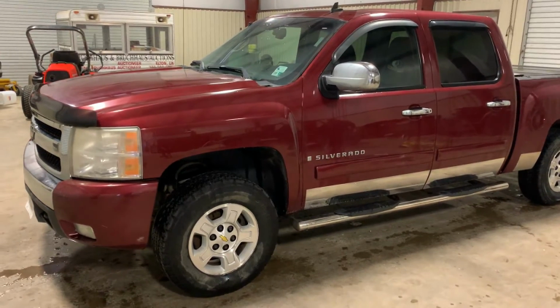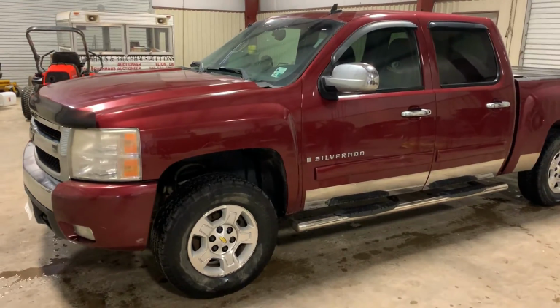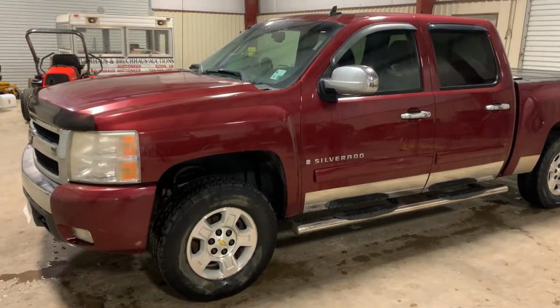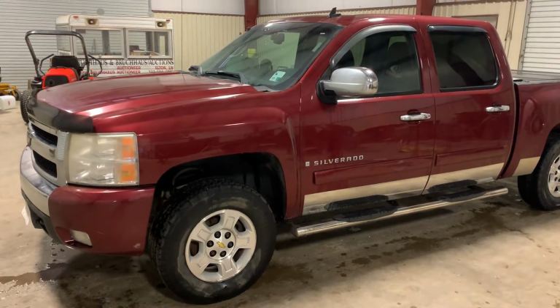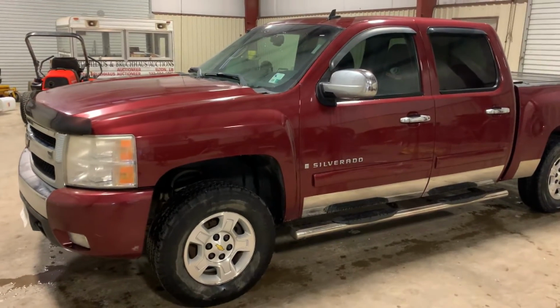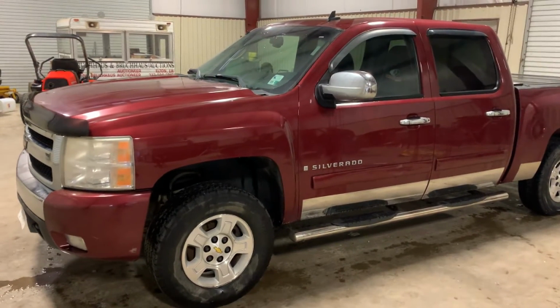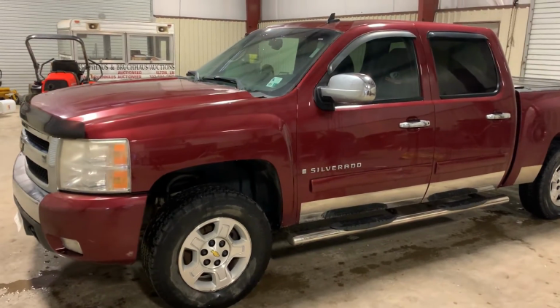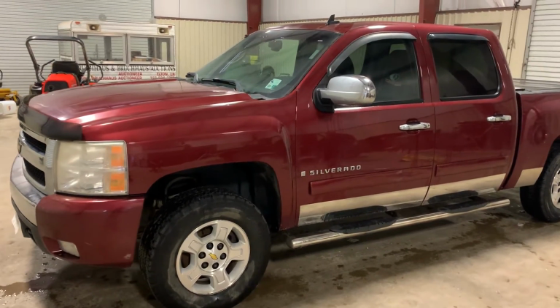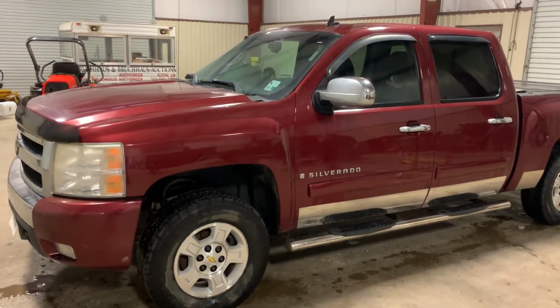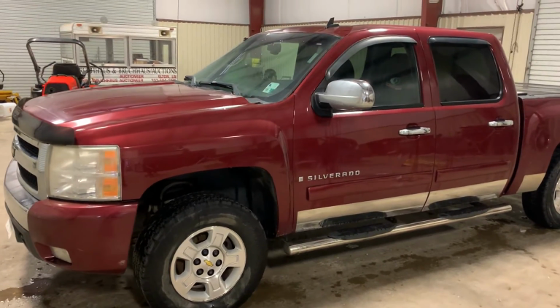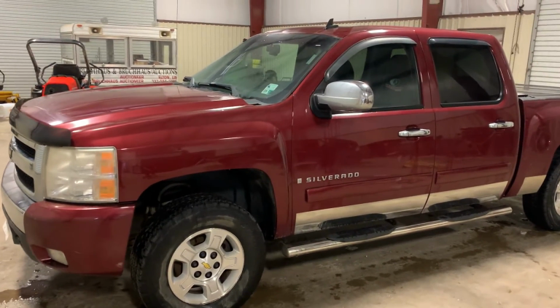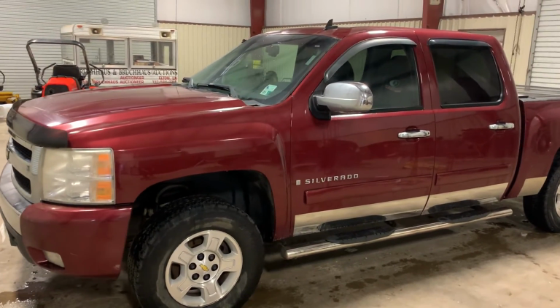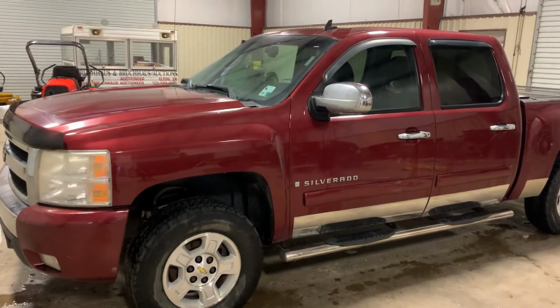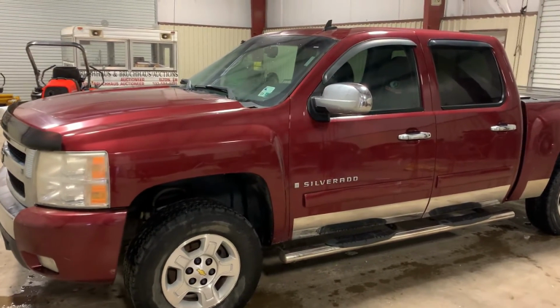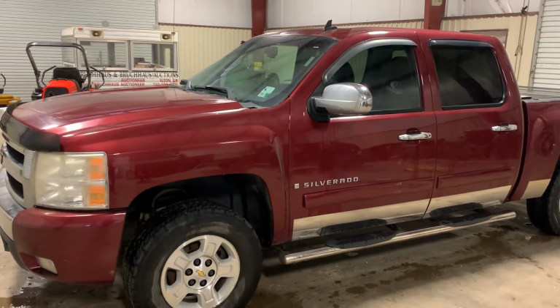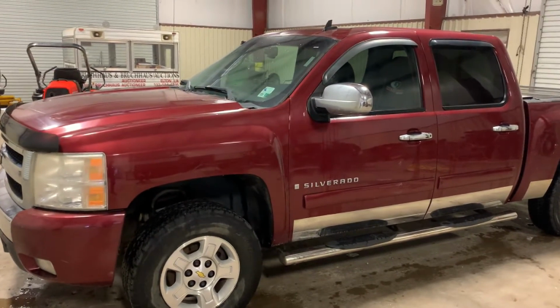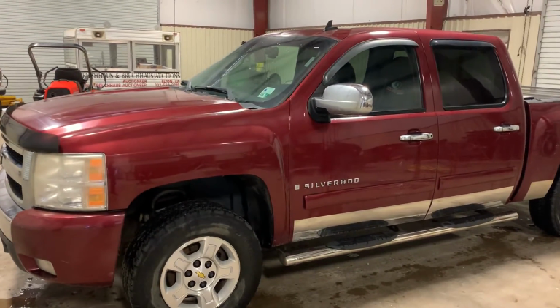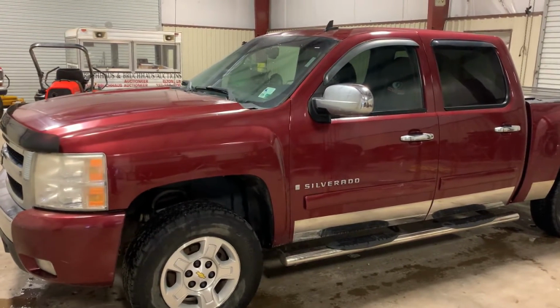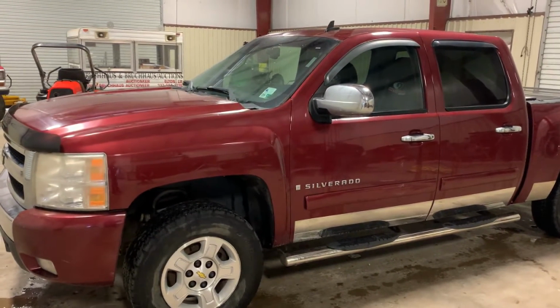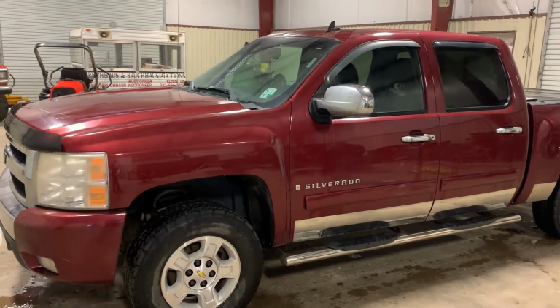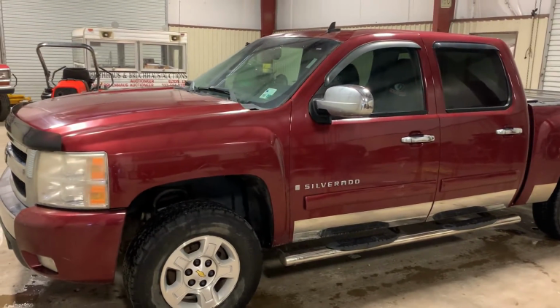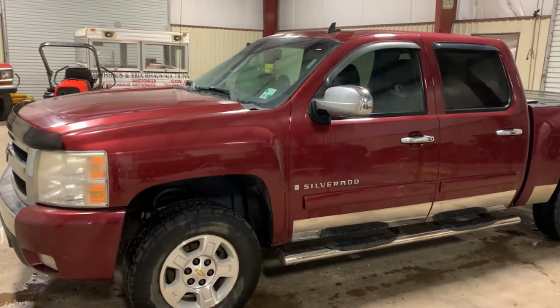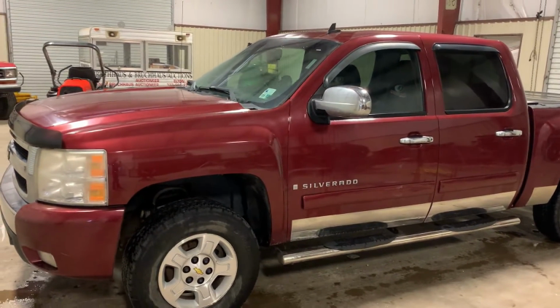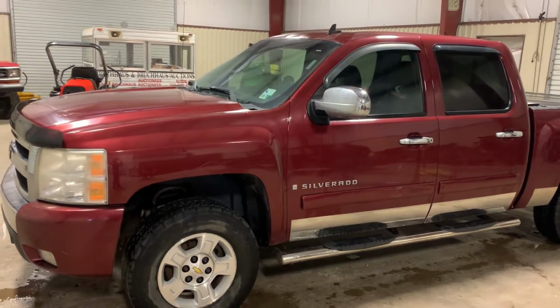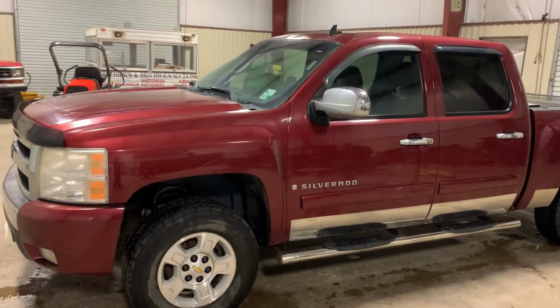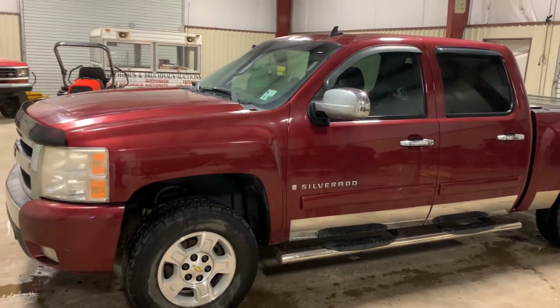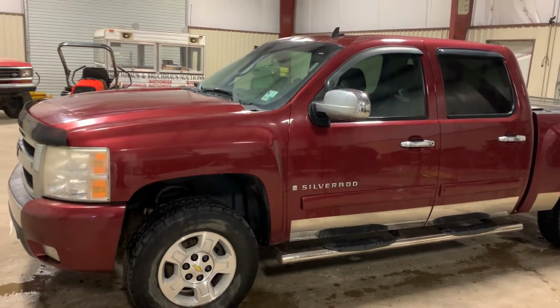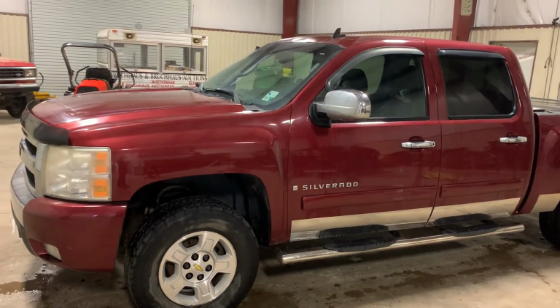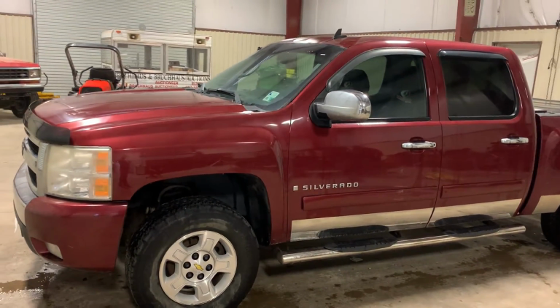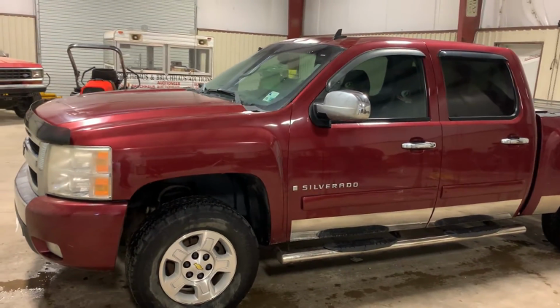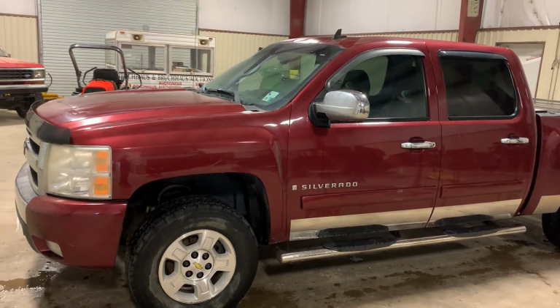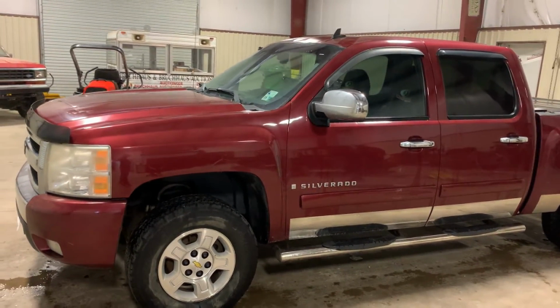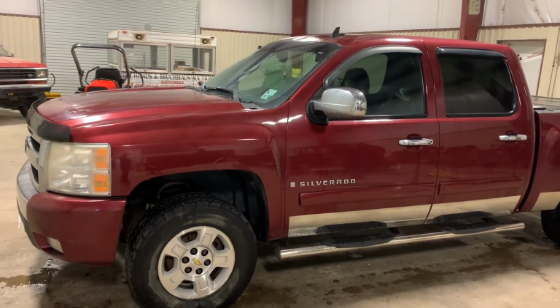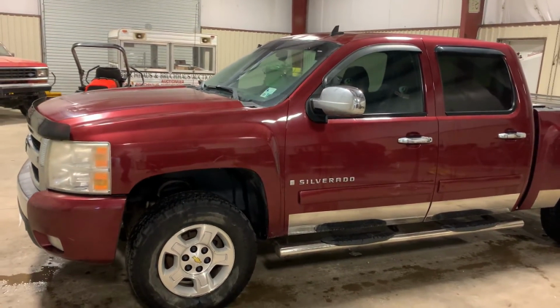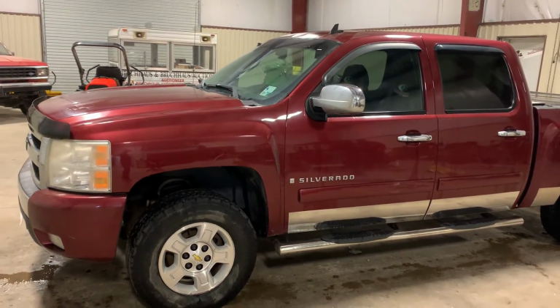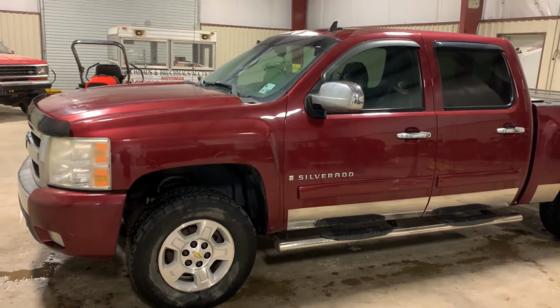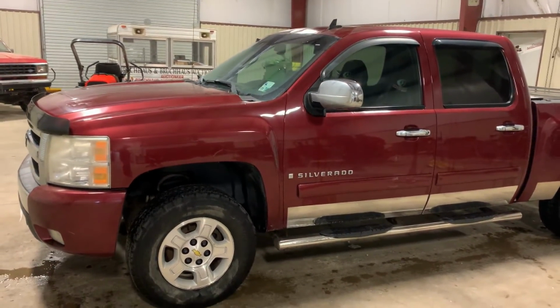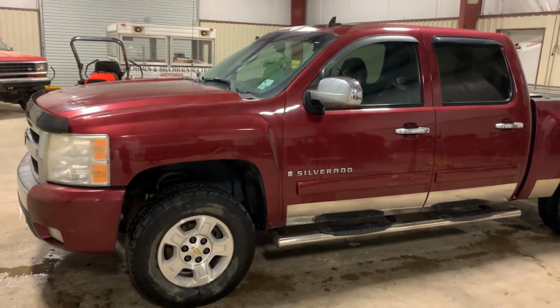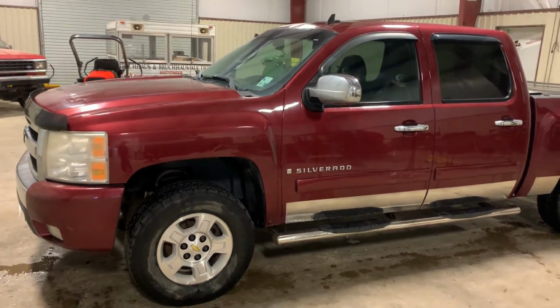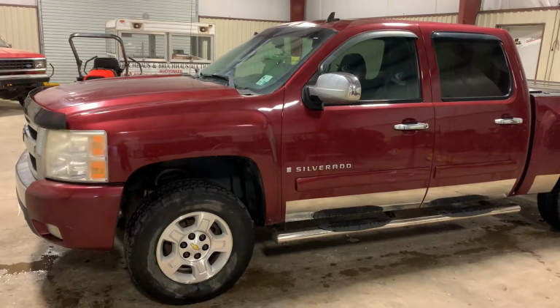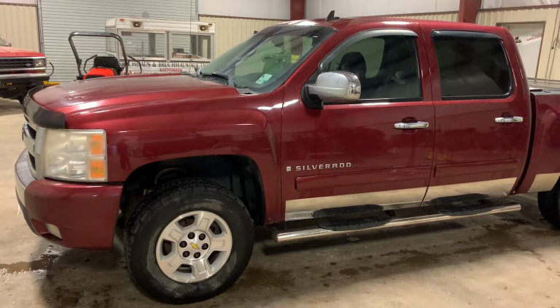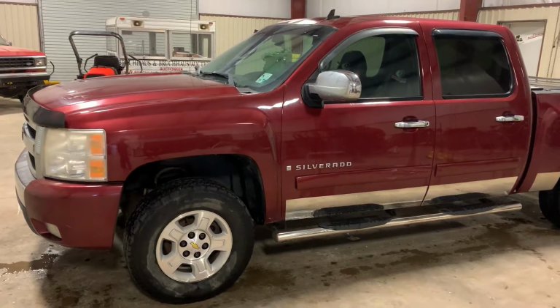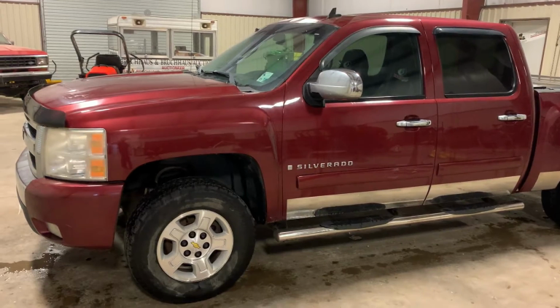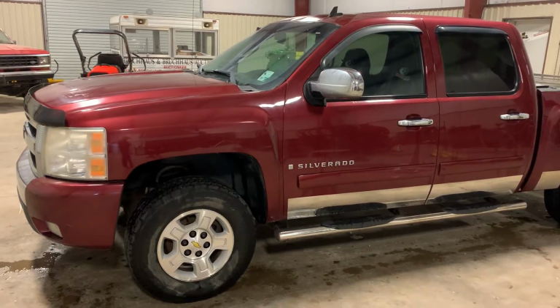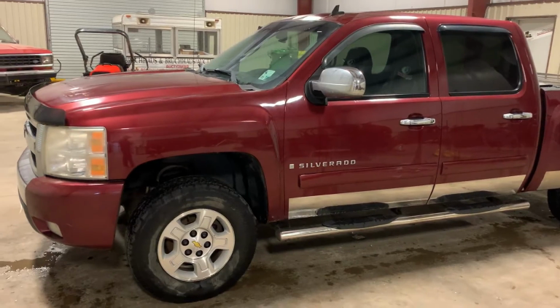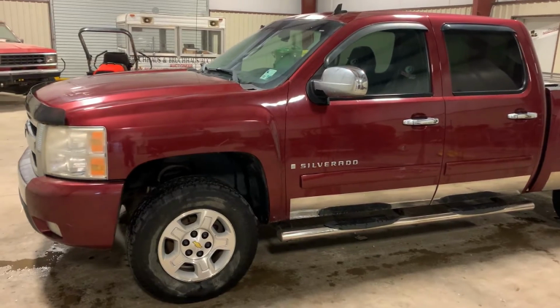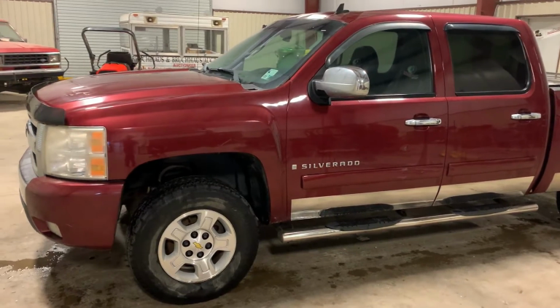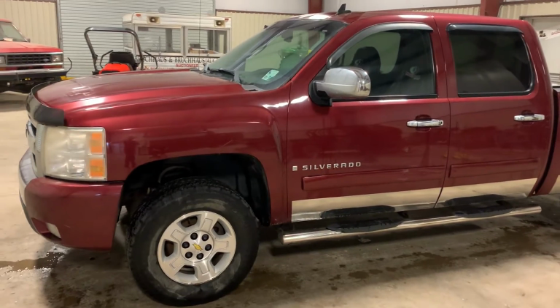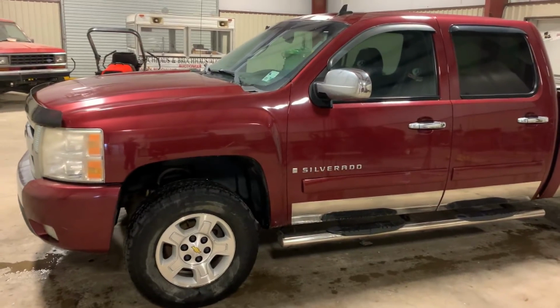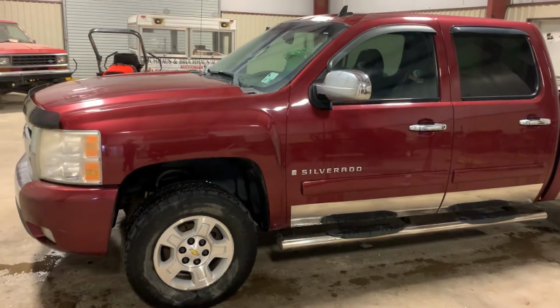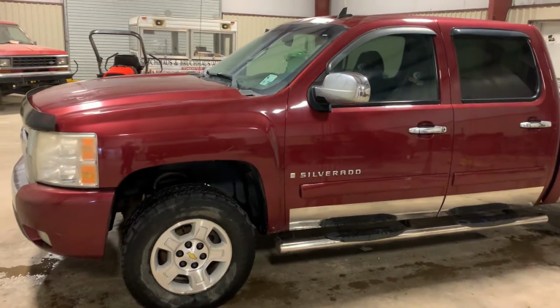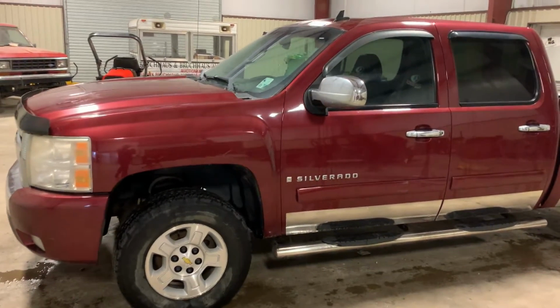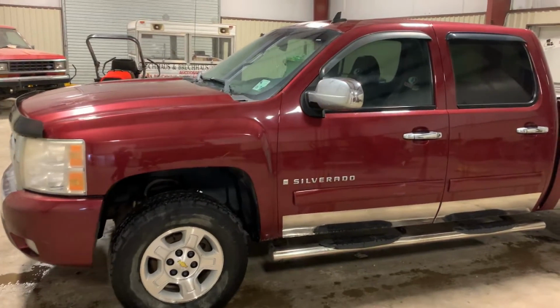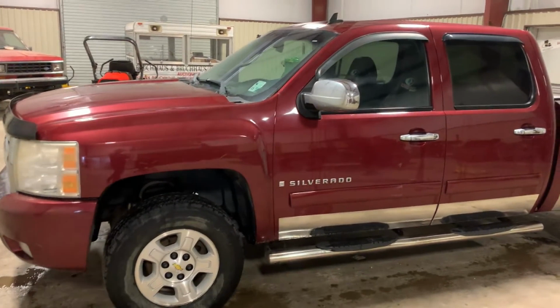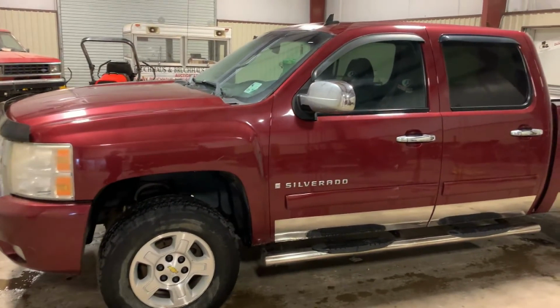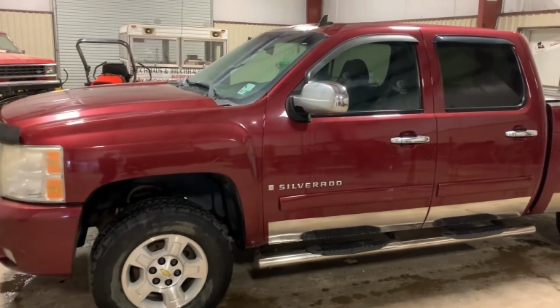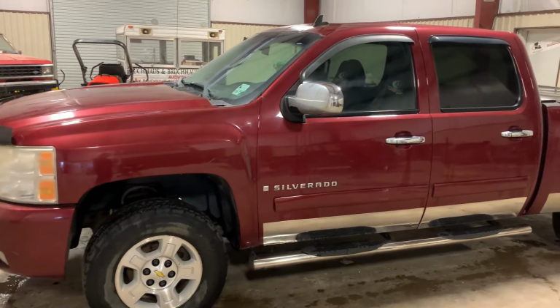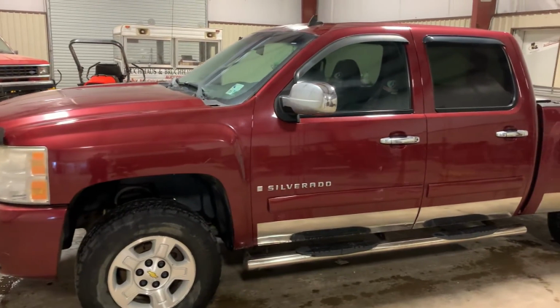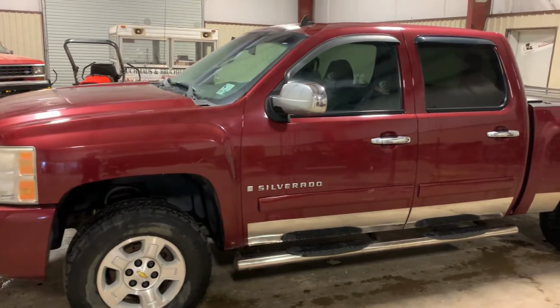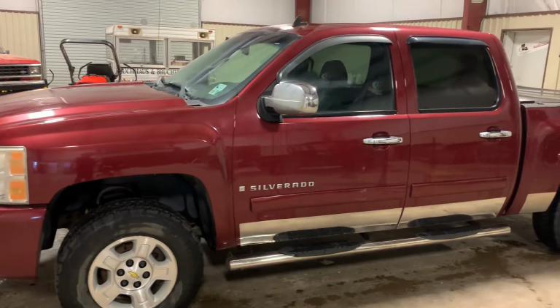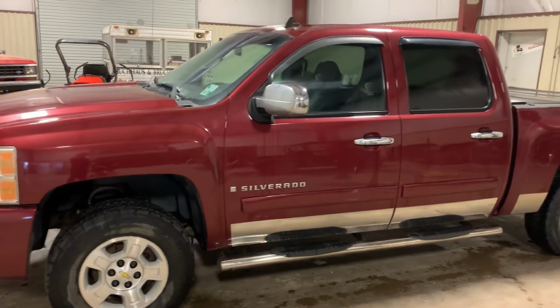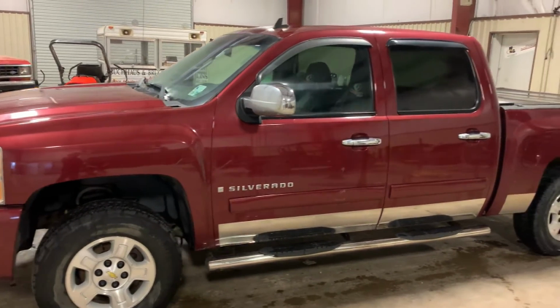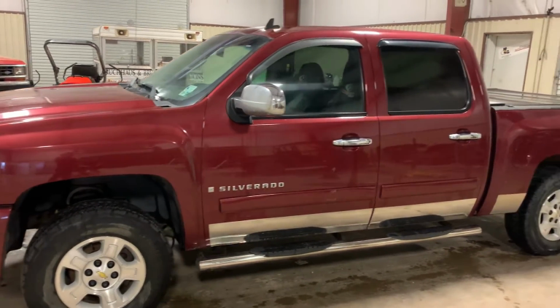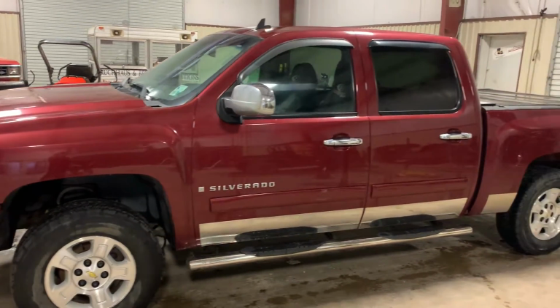The odometer is around 170-something, but I do have exact mileage in the description below. It does have lots and lots of parts on this unit.